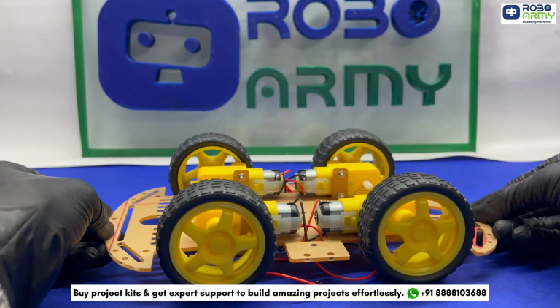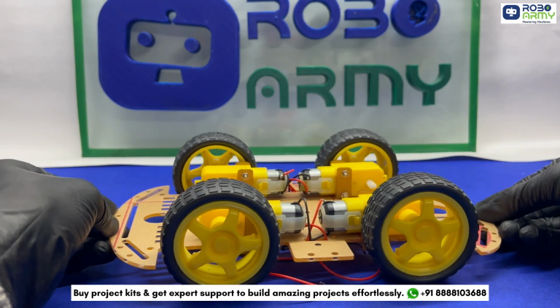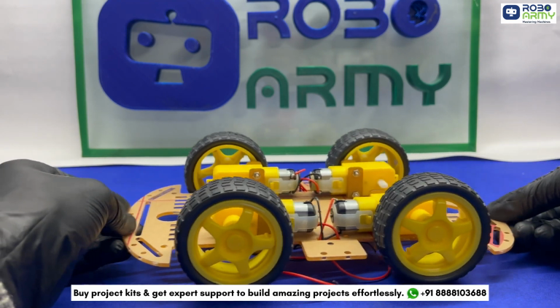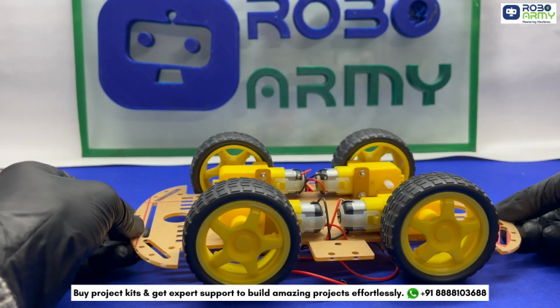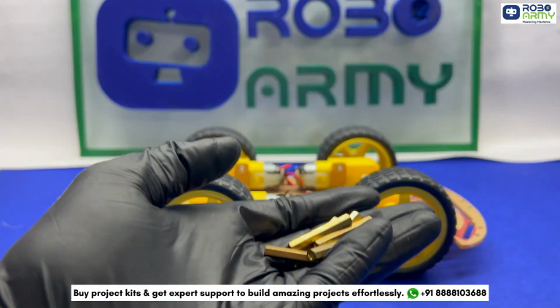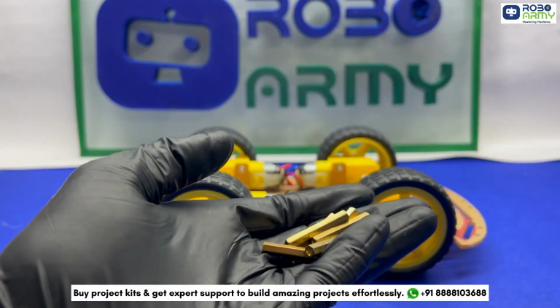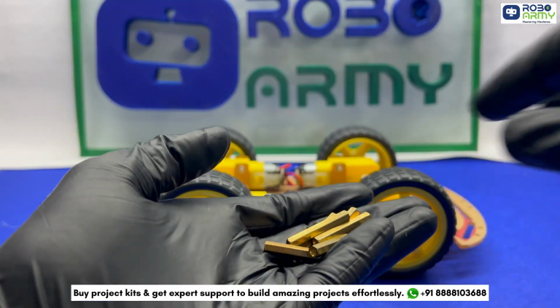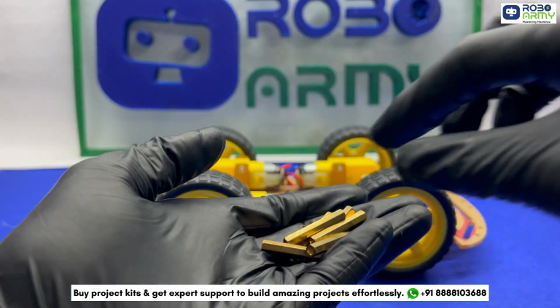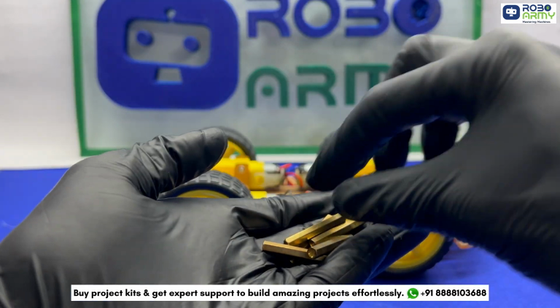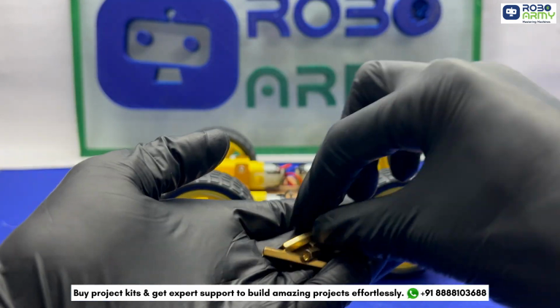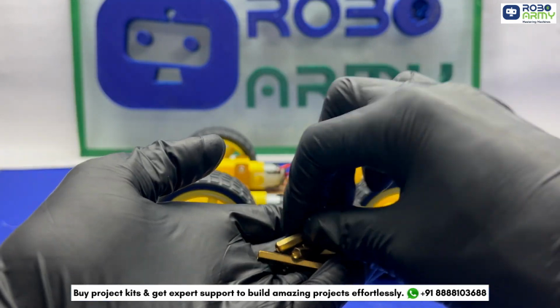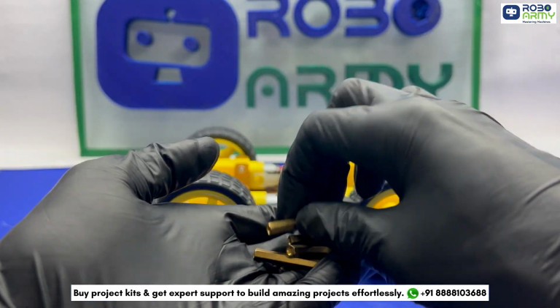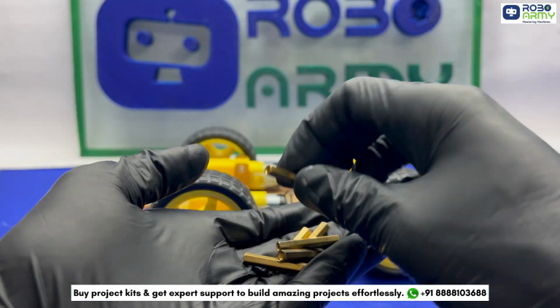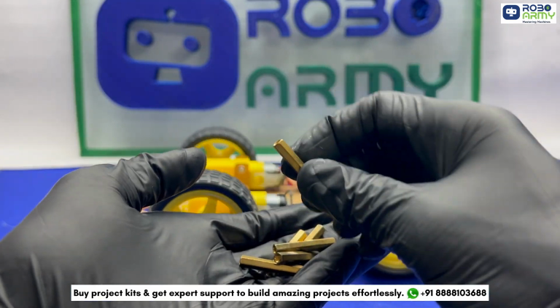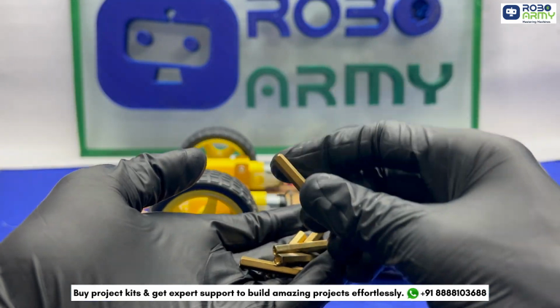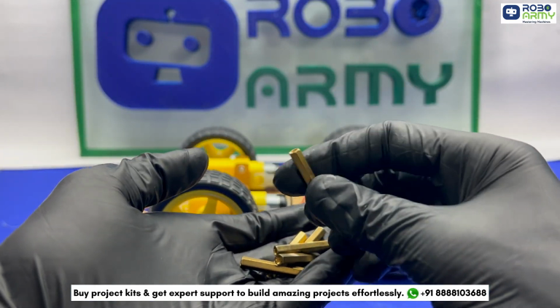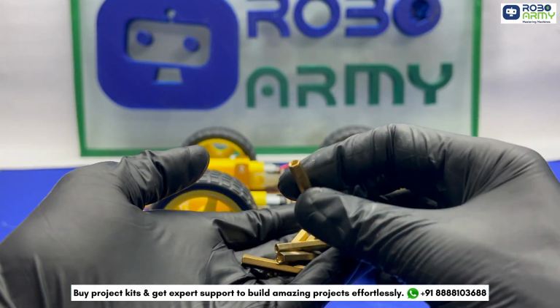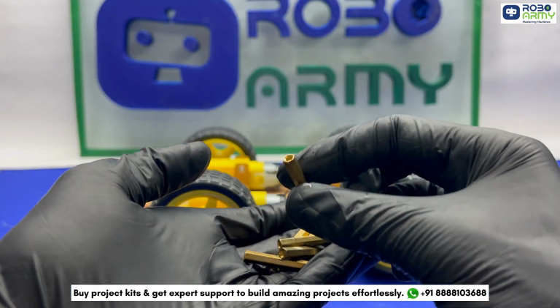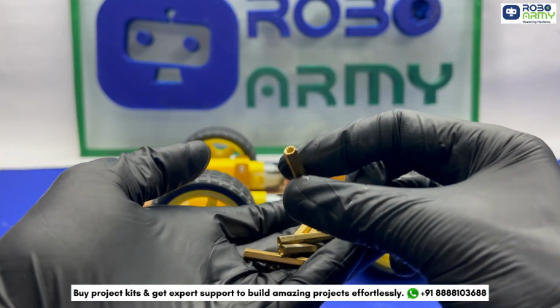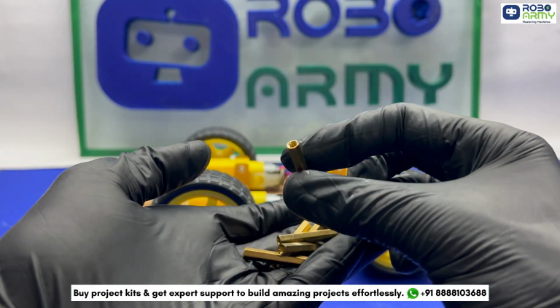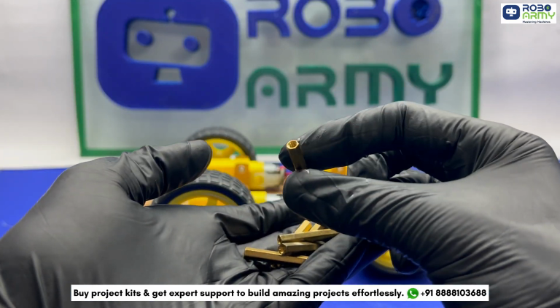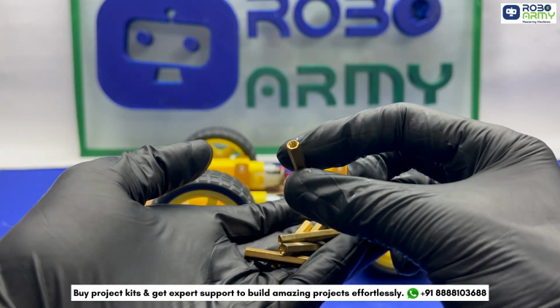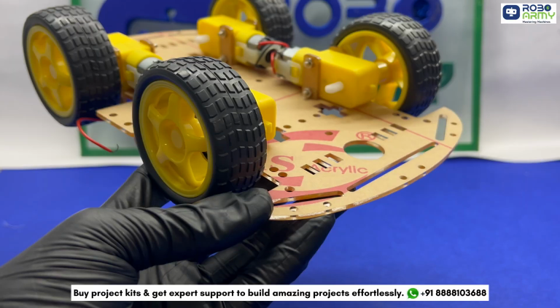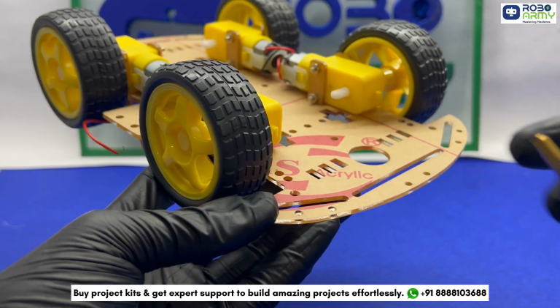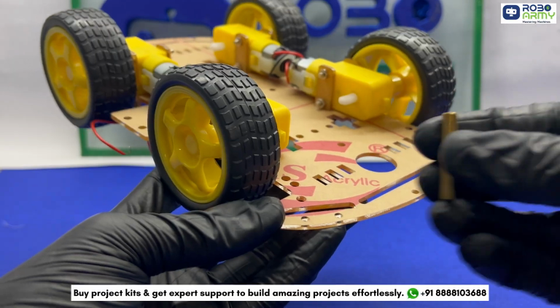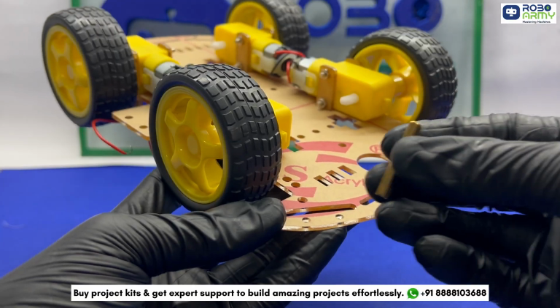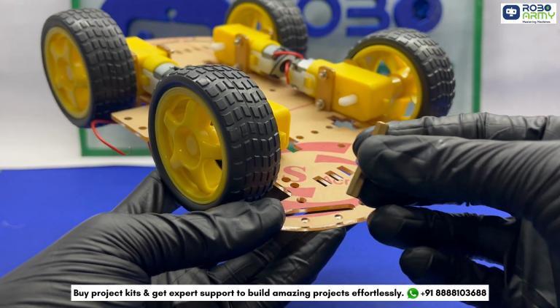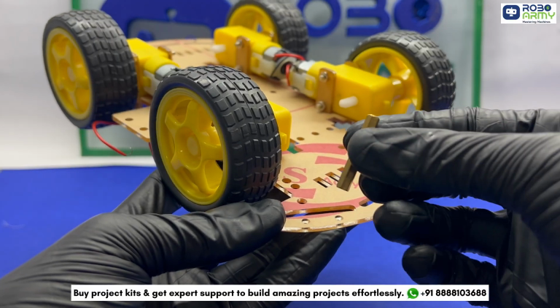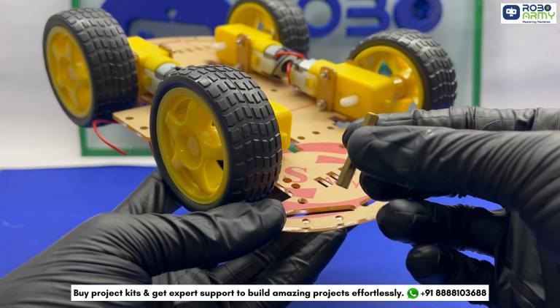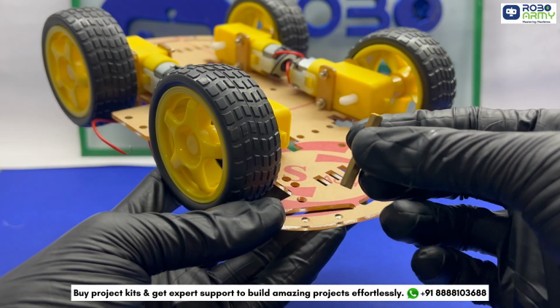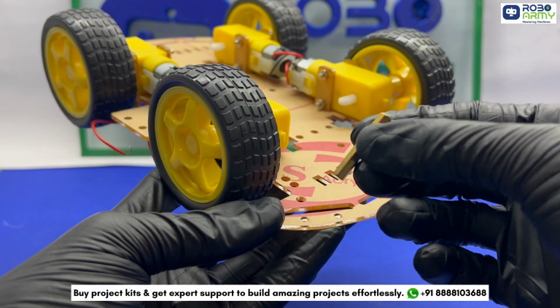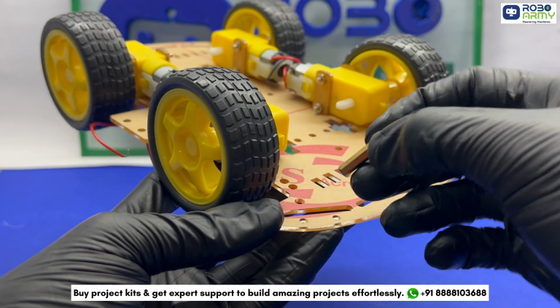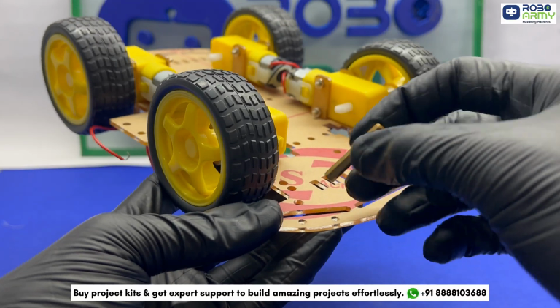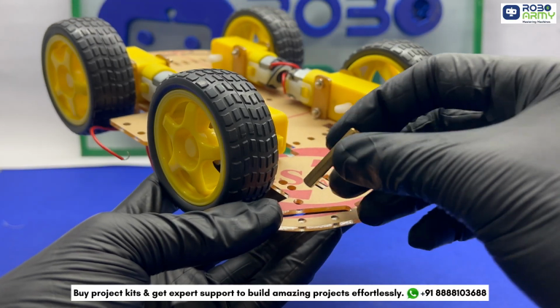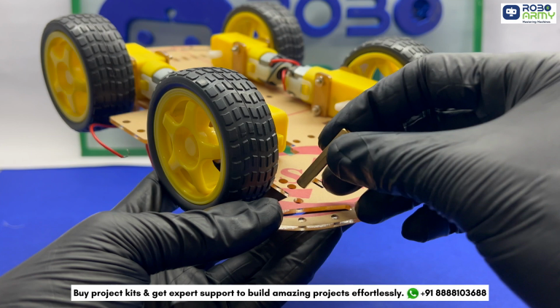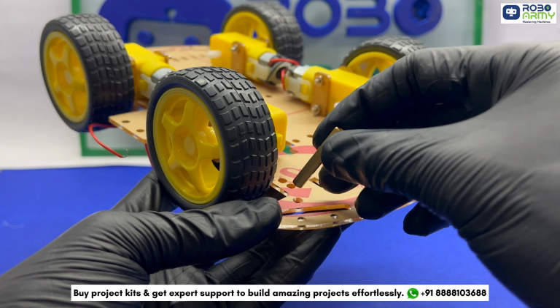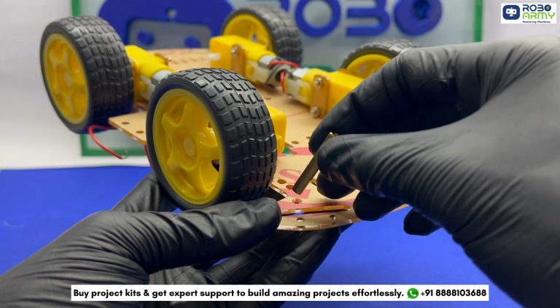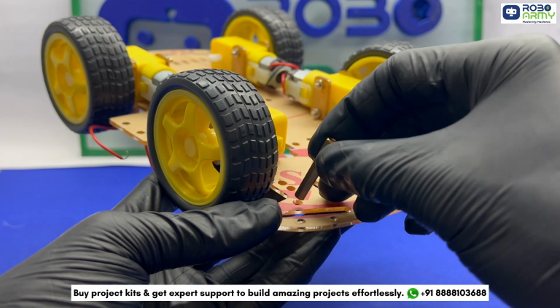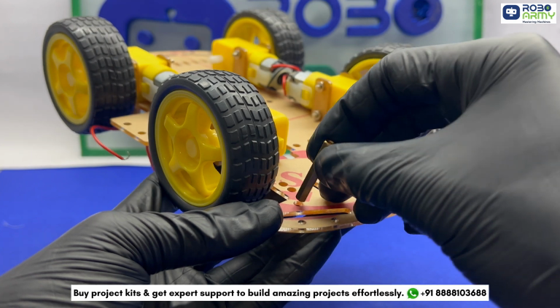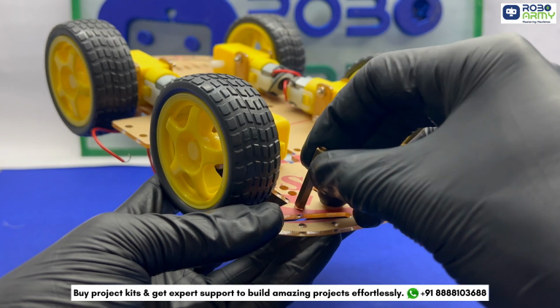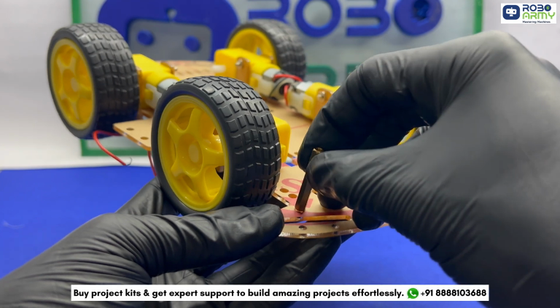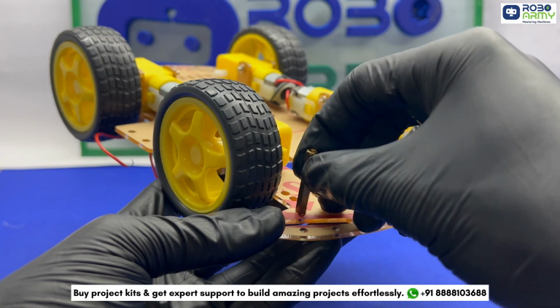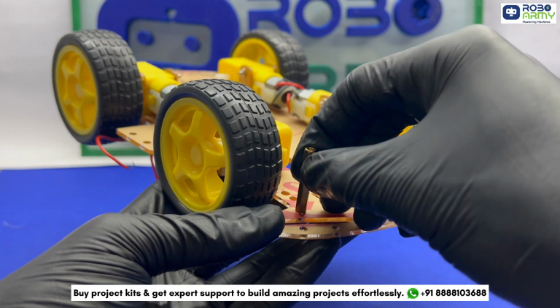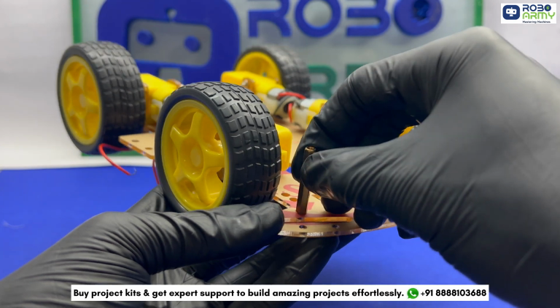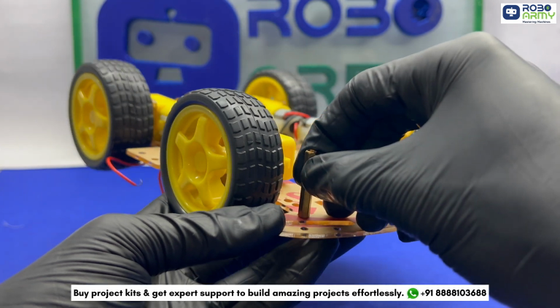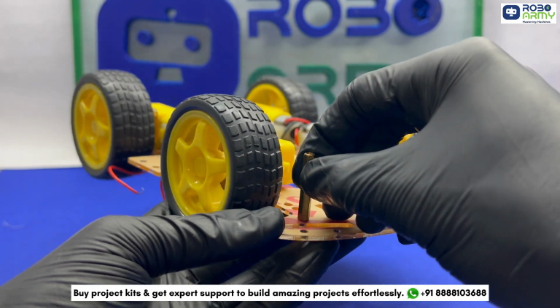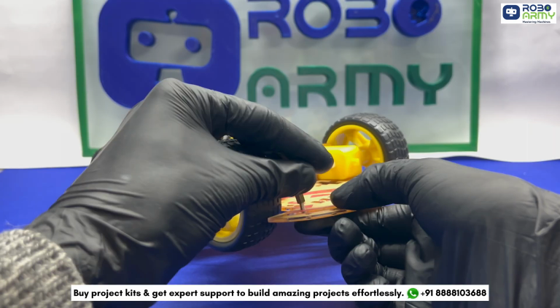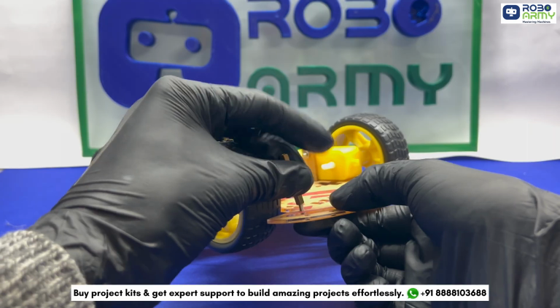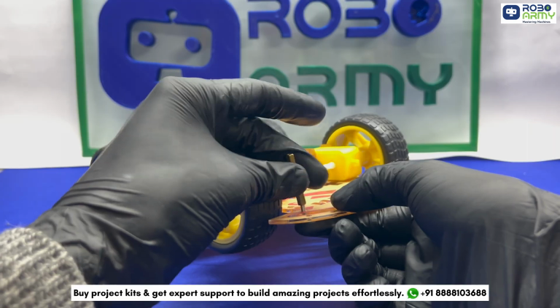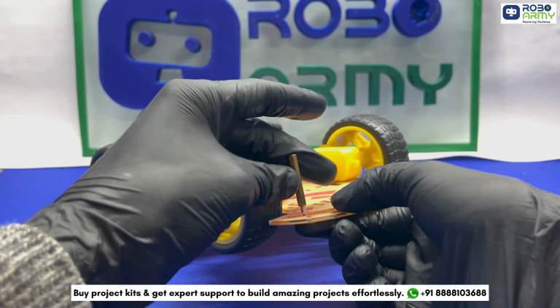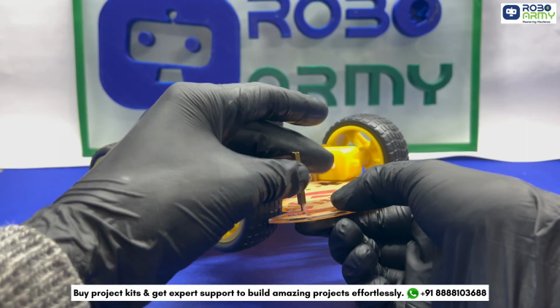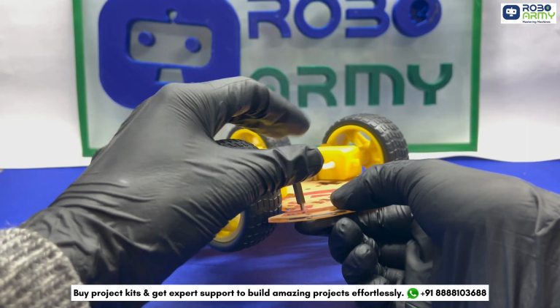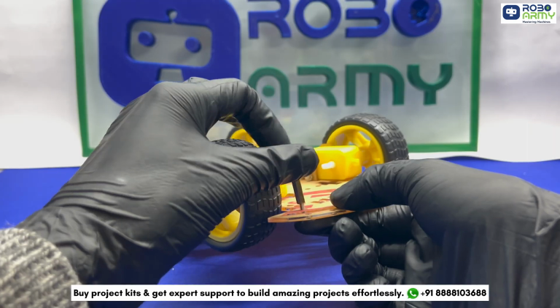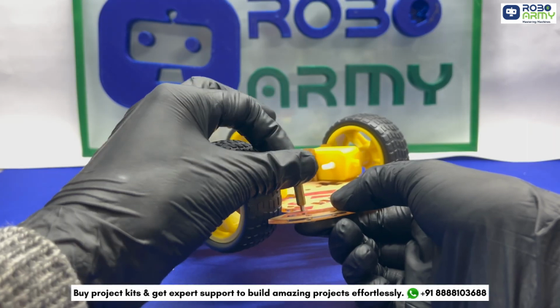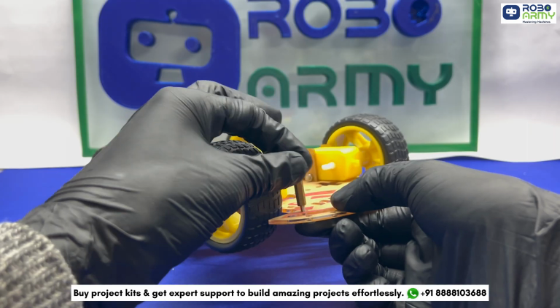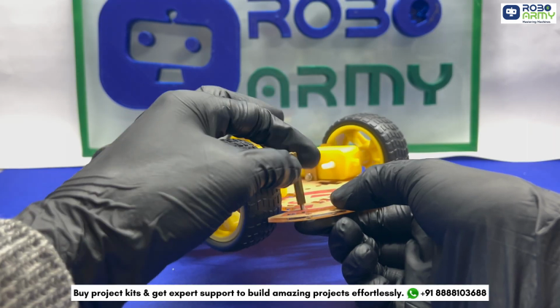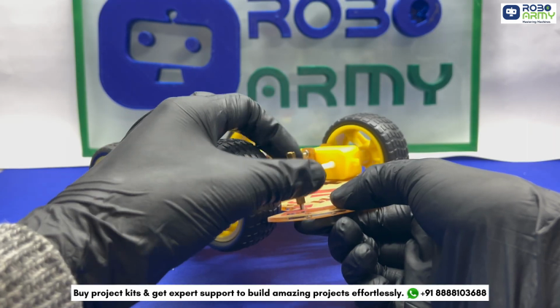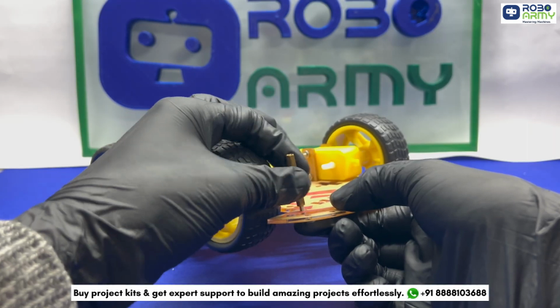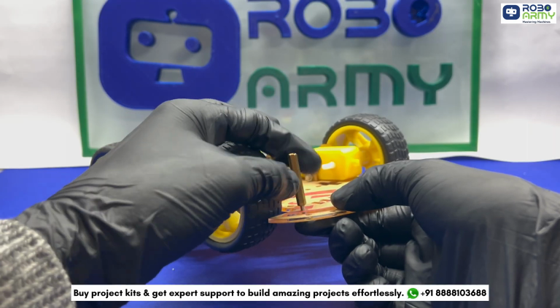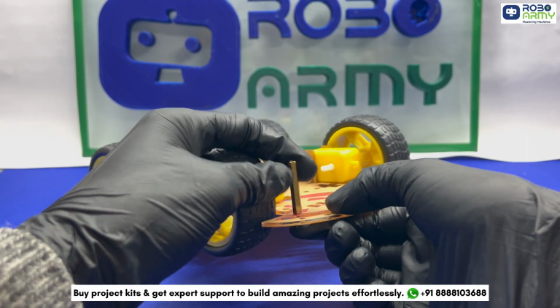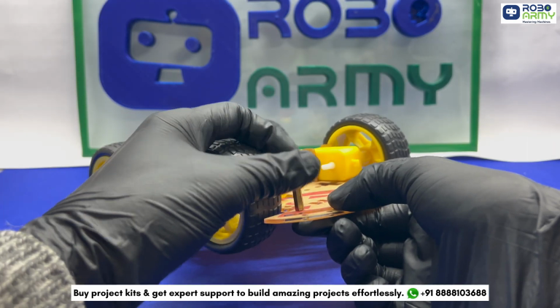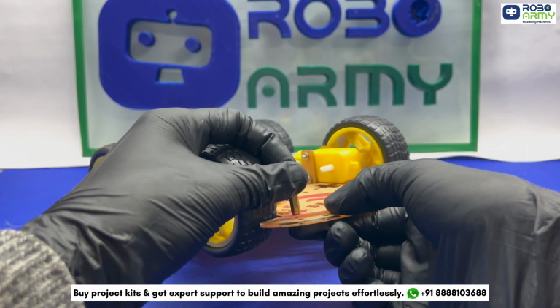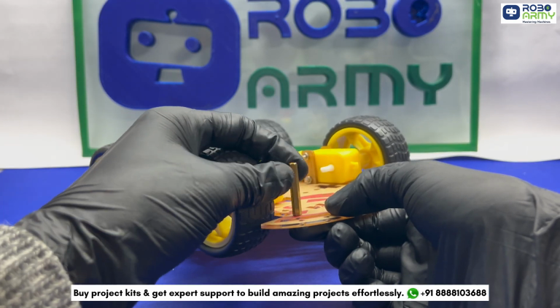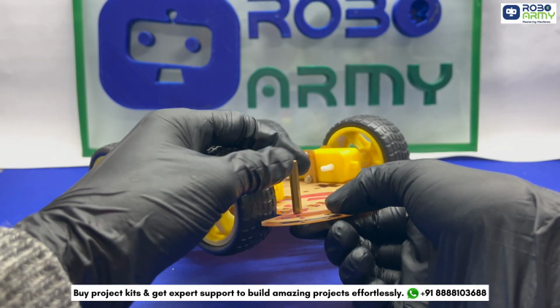Now let's attach the support columns. Position them on the chassis as shown in the video and use the screws to secure them tightly.